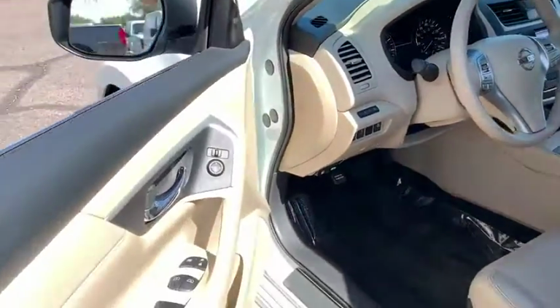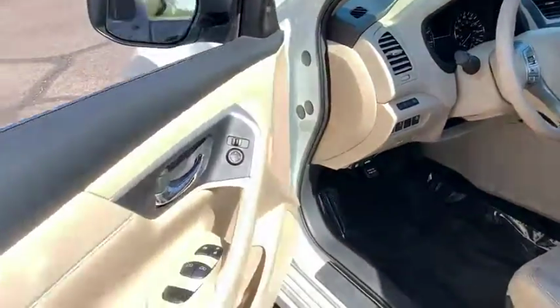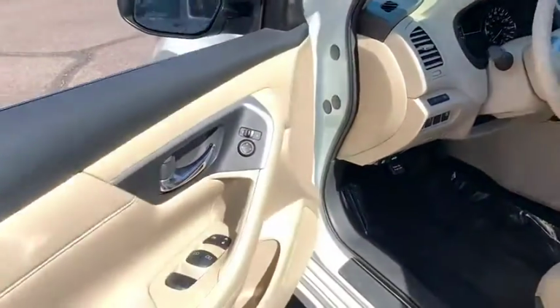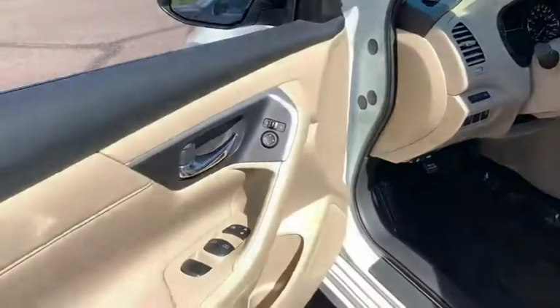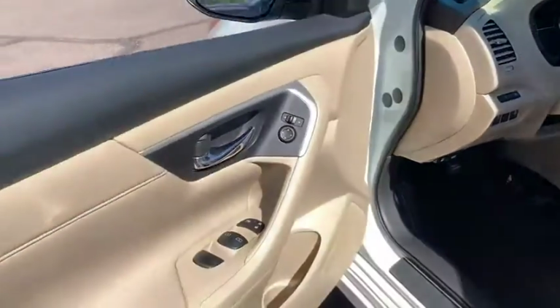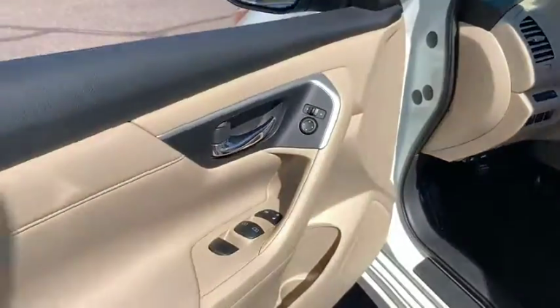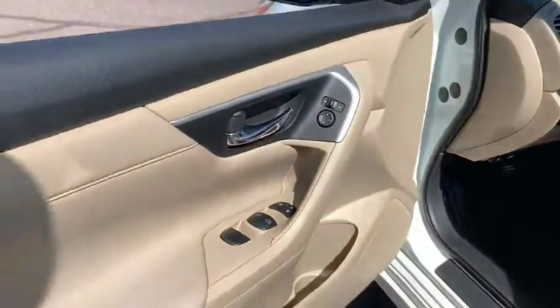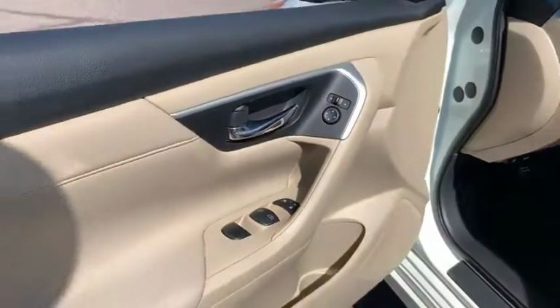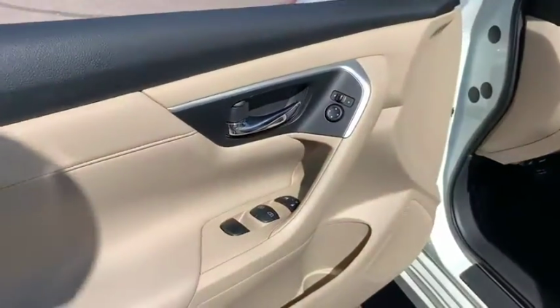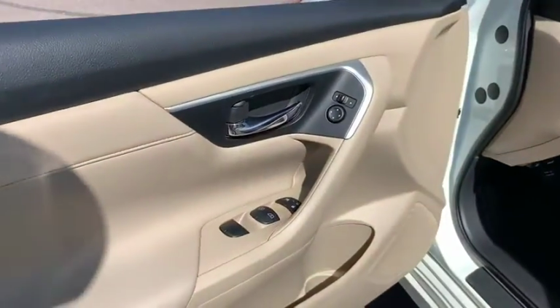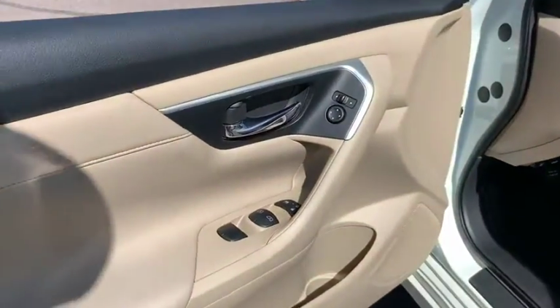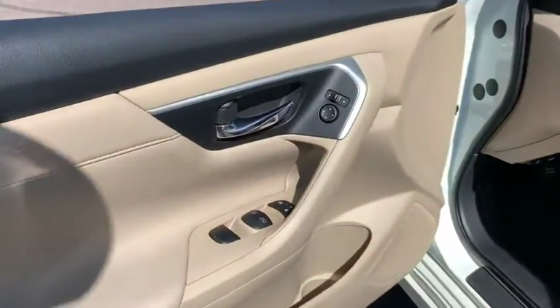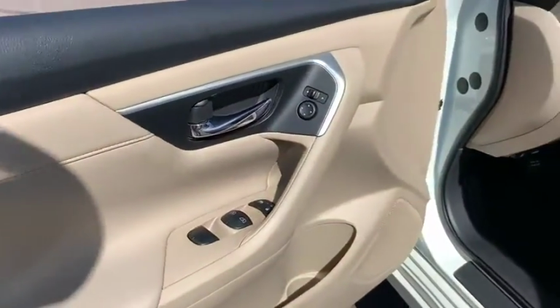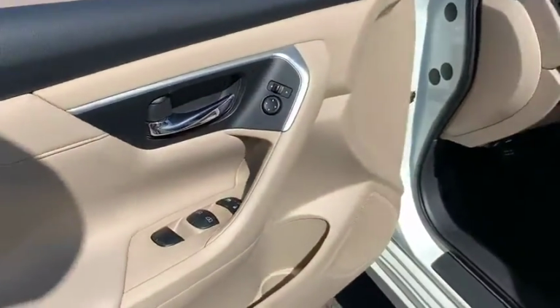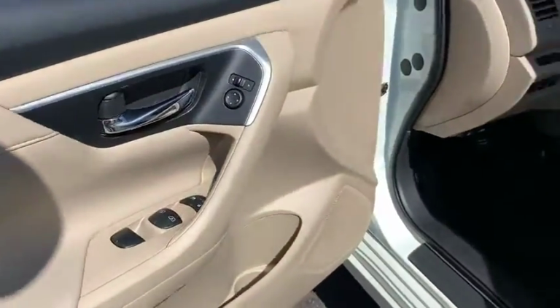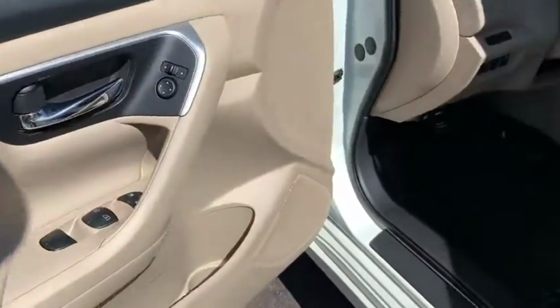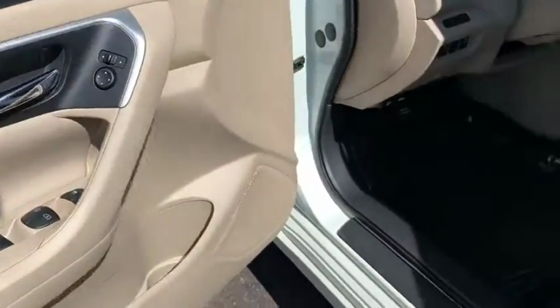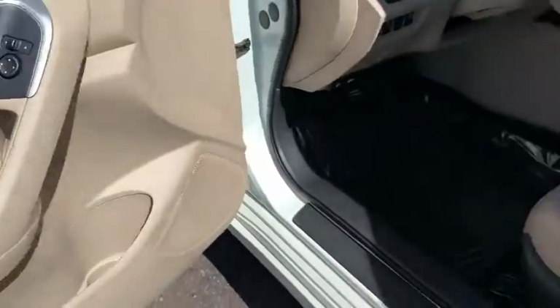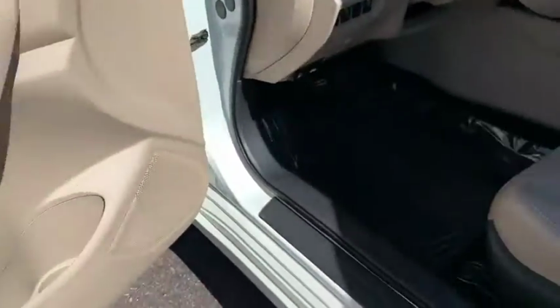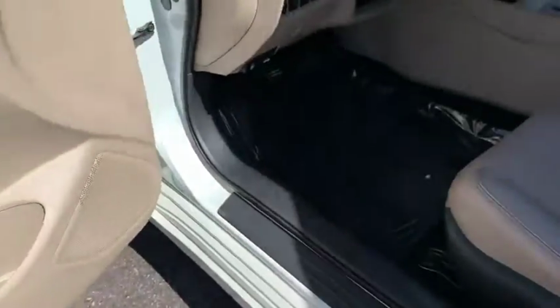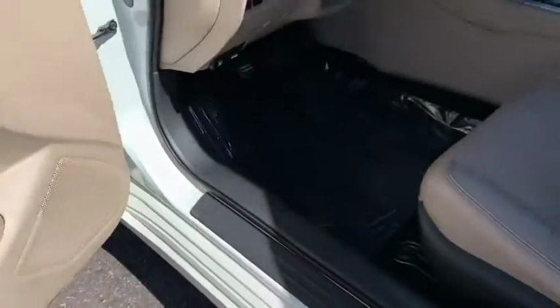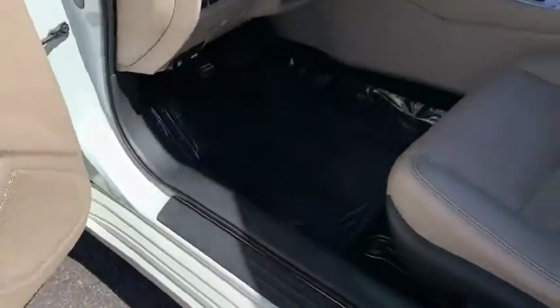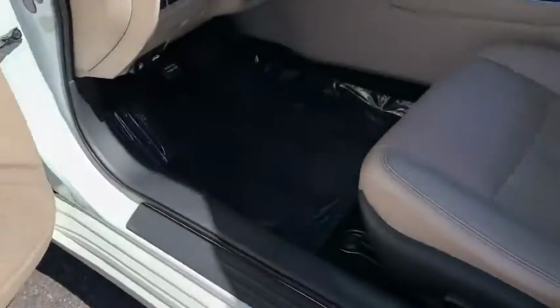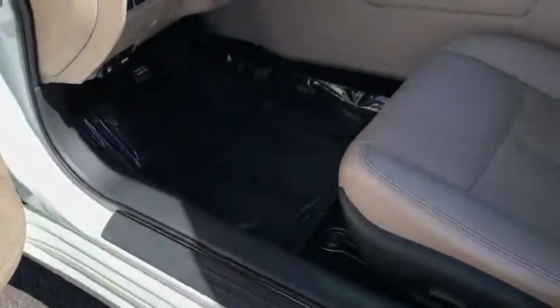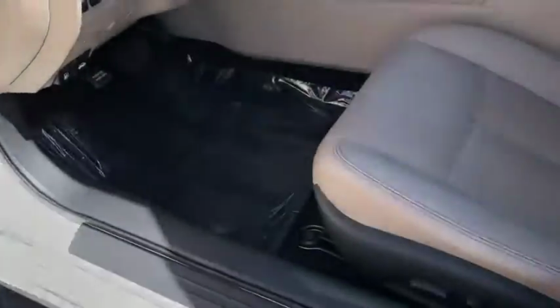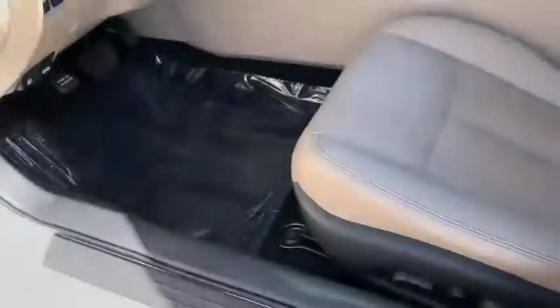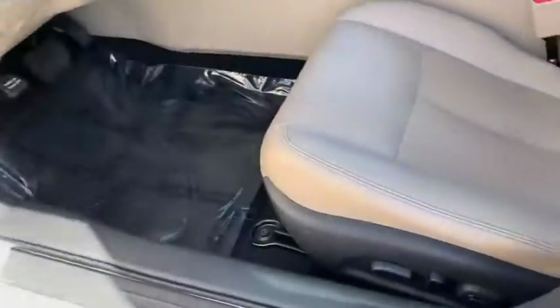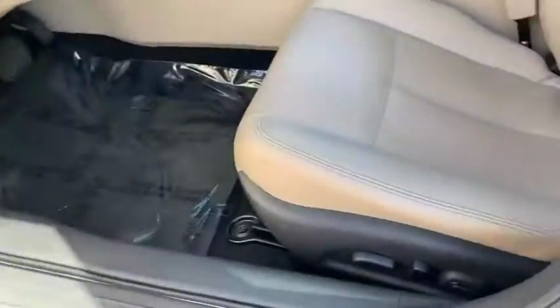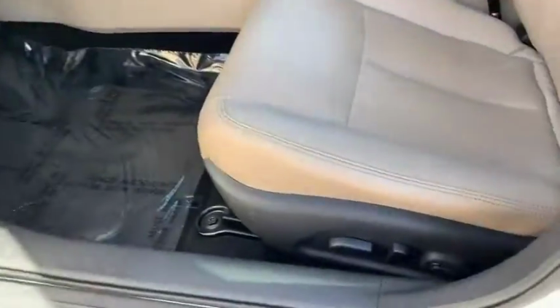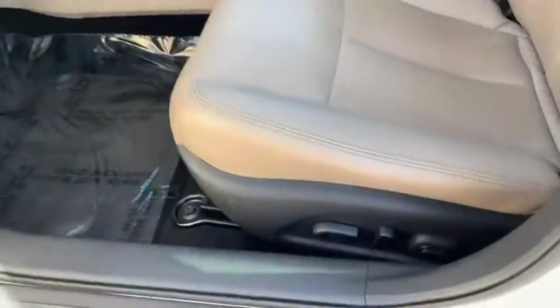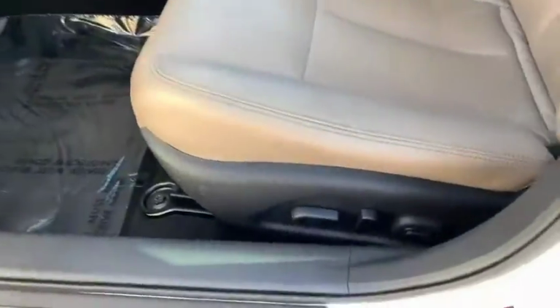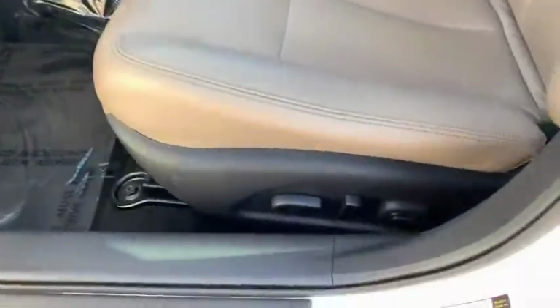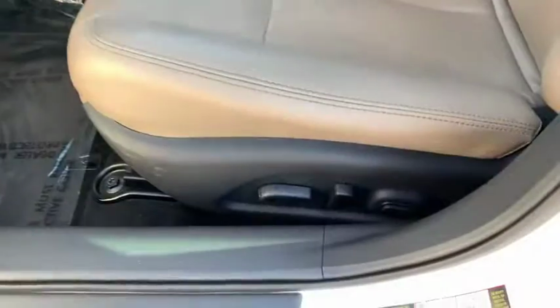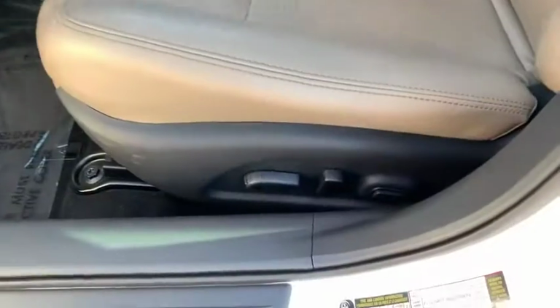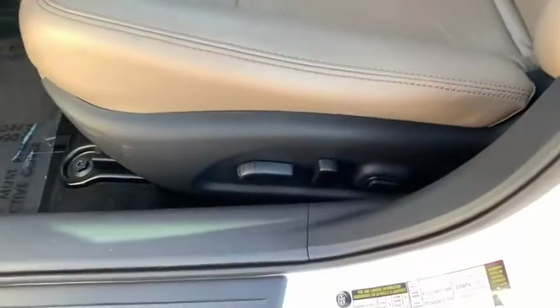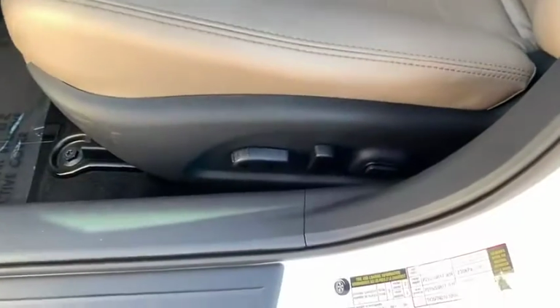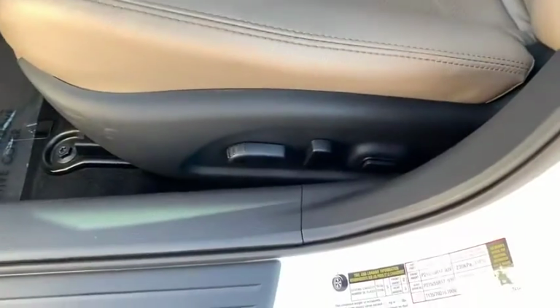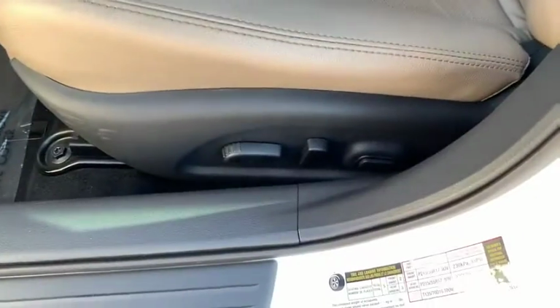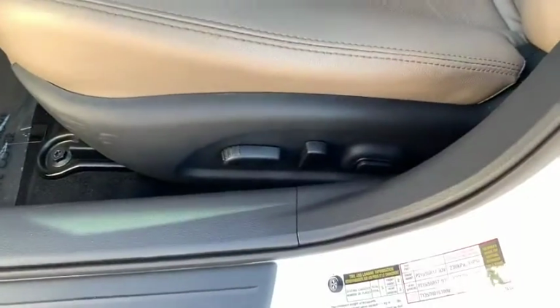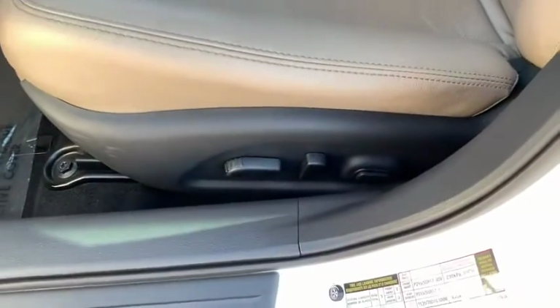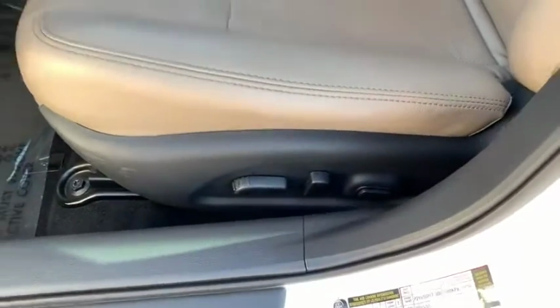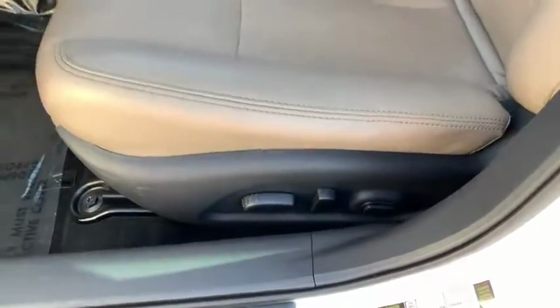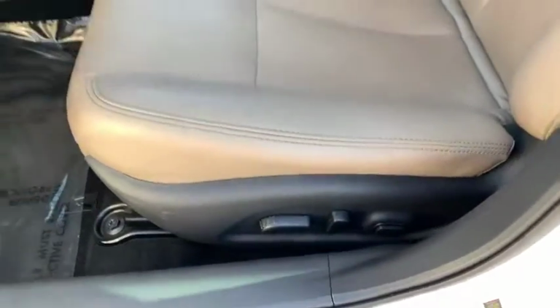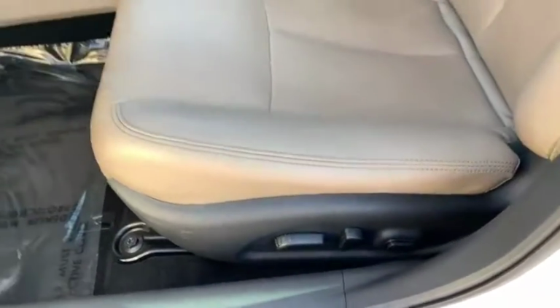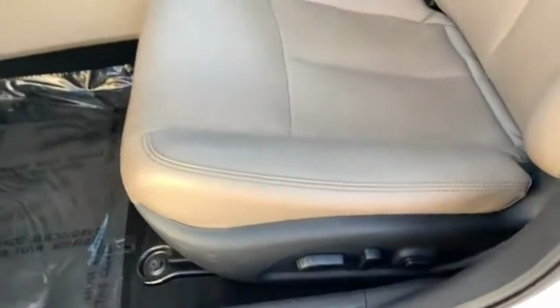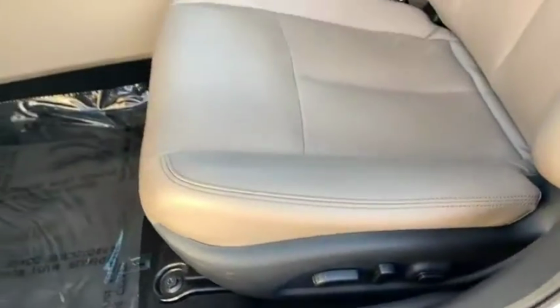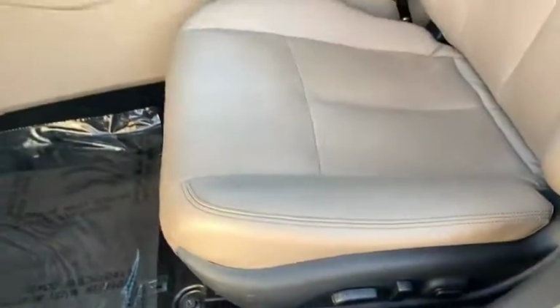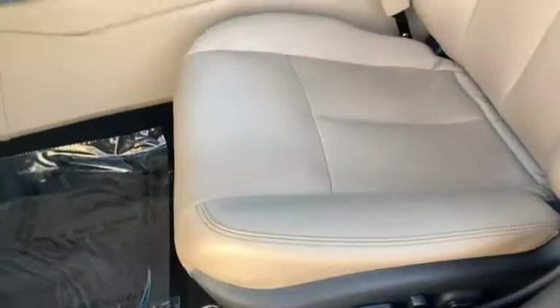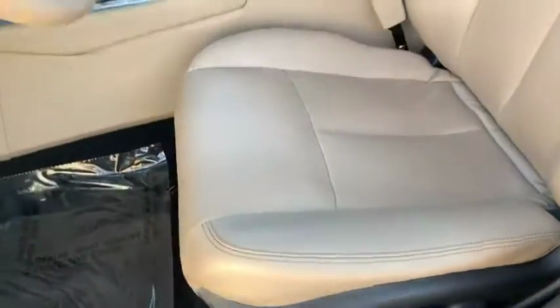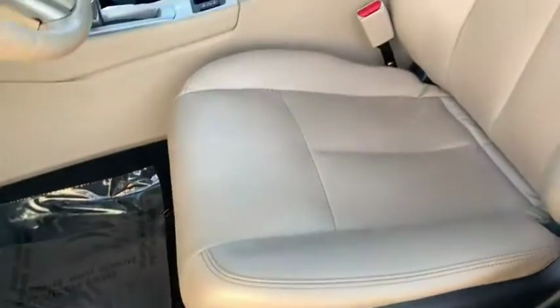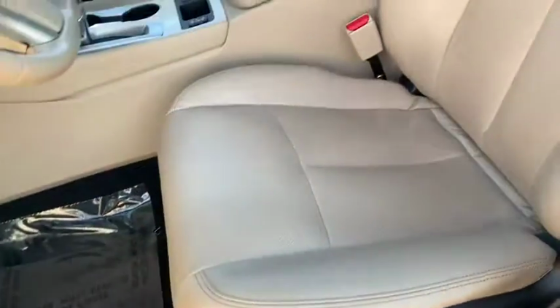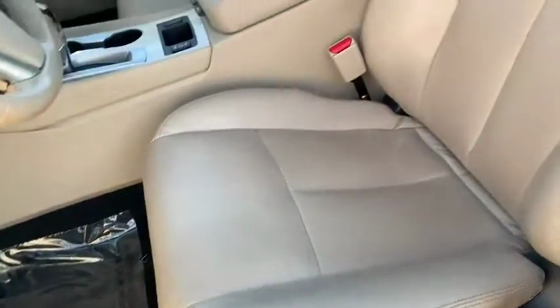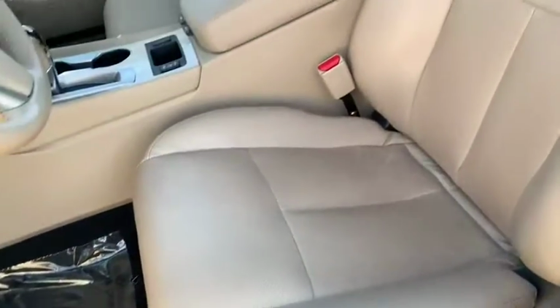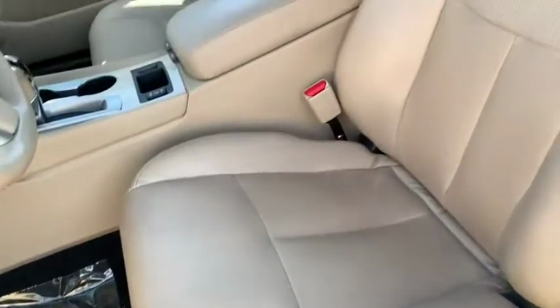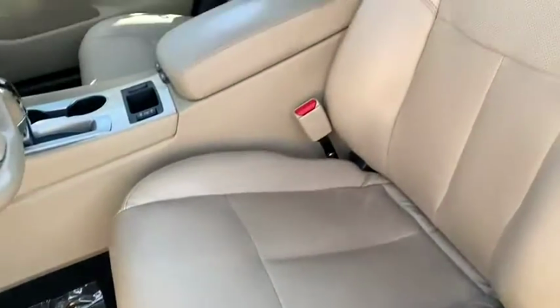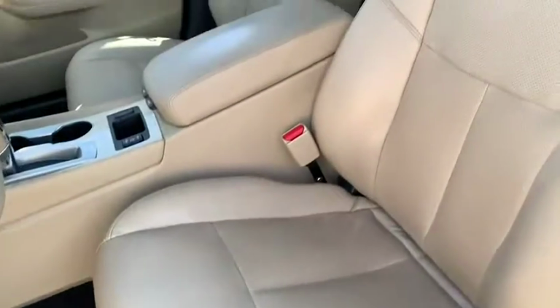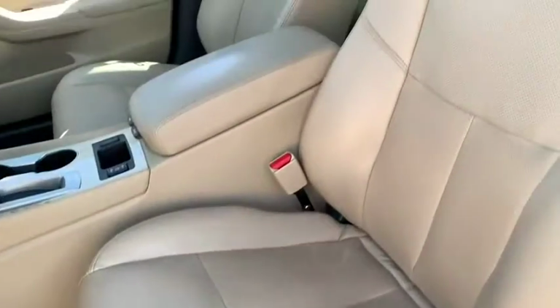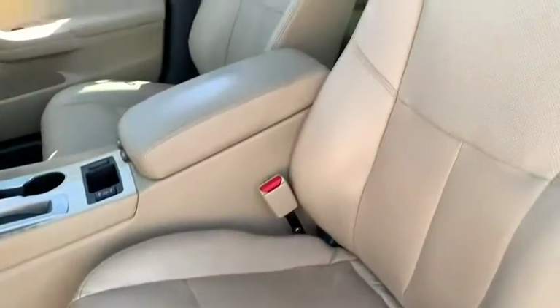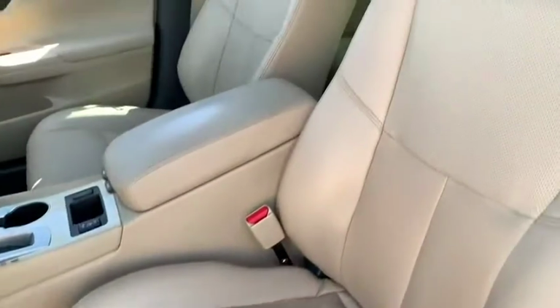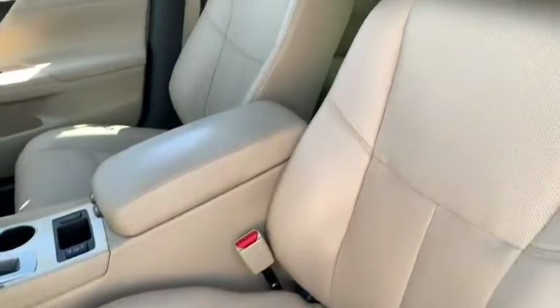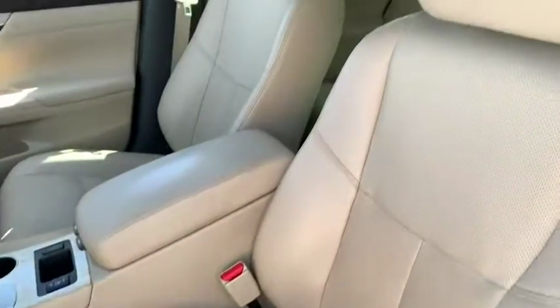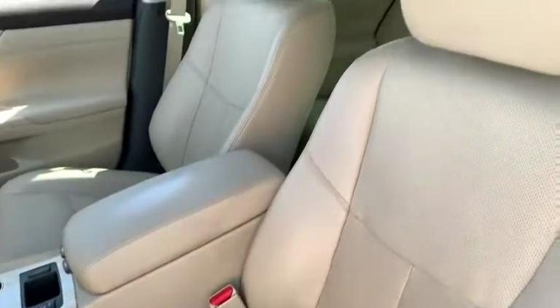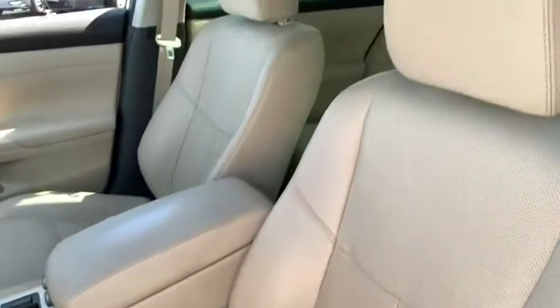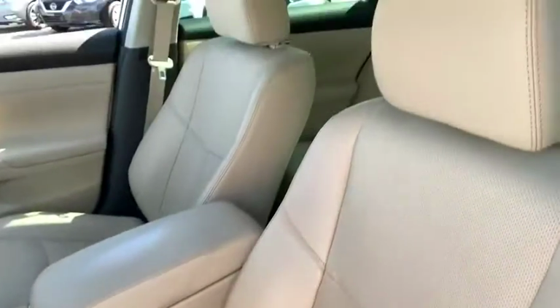Trip computer, overhead console, panic alarm, brake assist, tachometer, remote keyless entry, cloth seat trim.